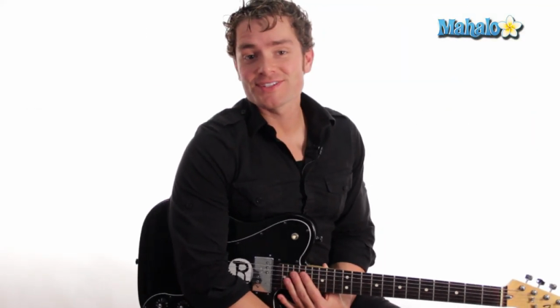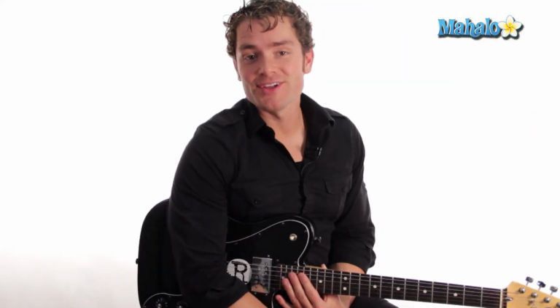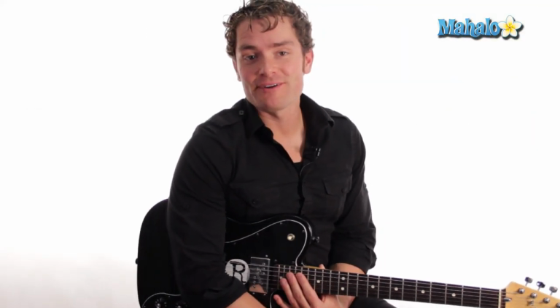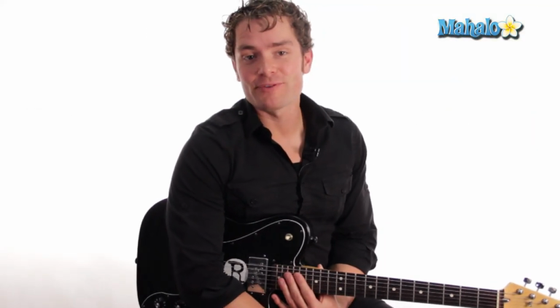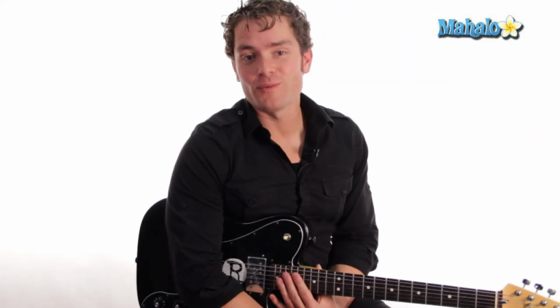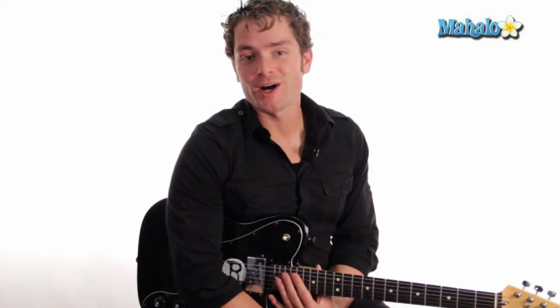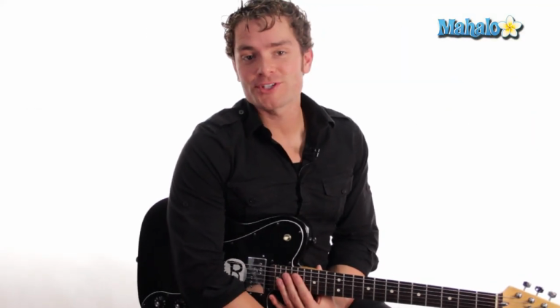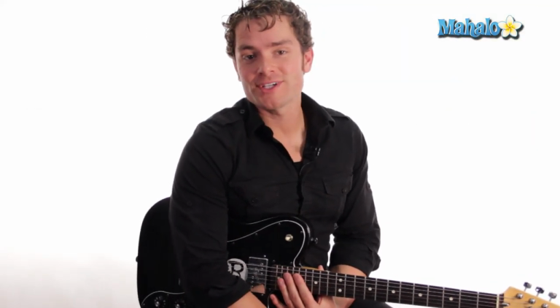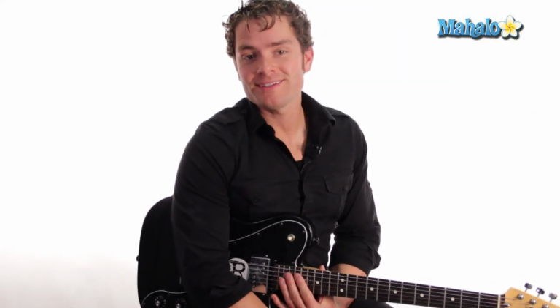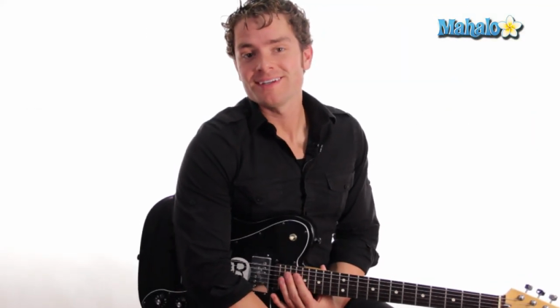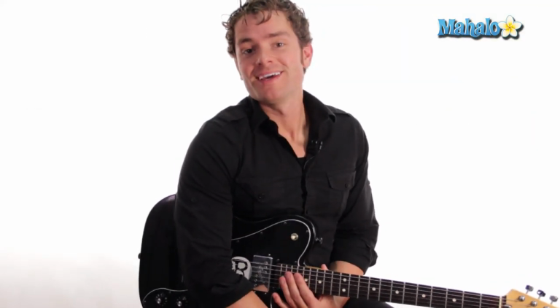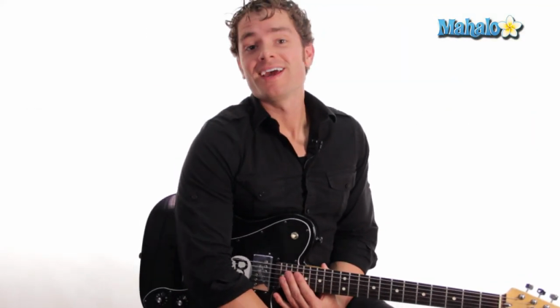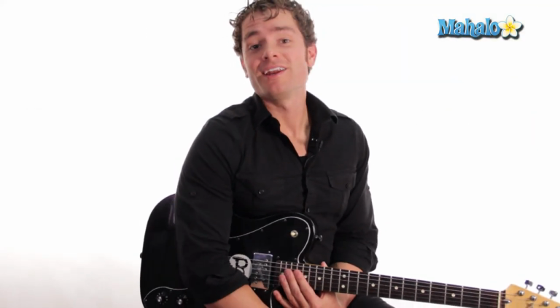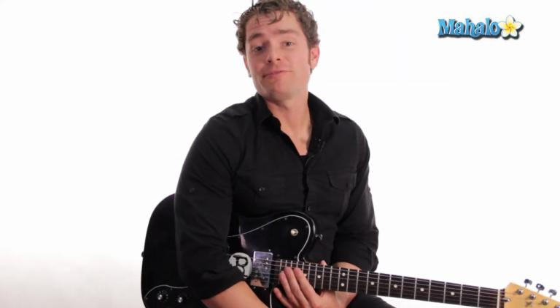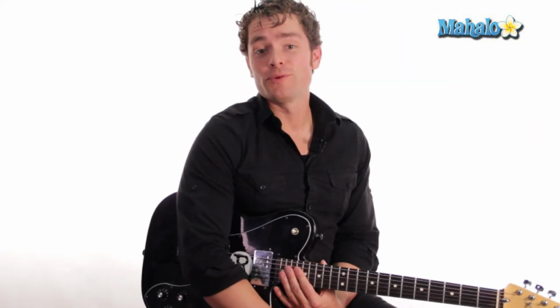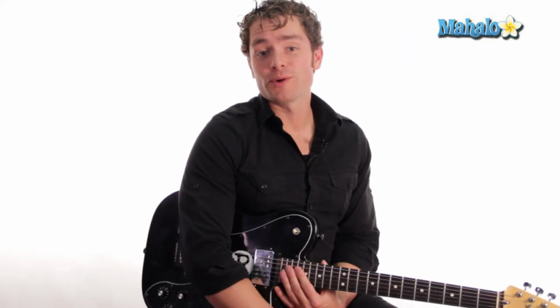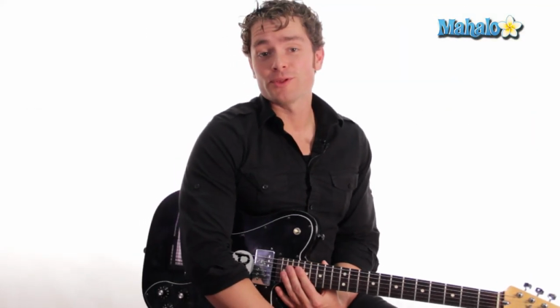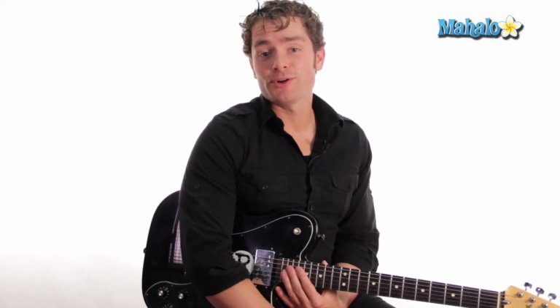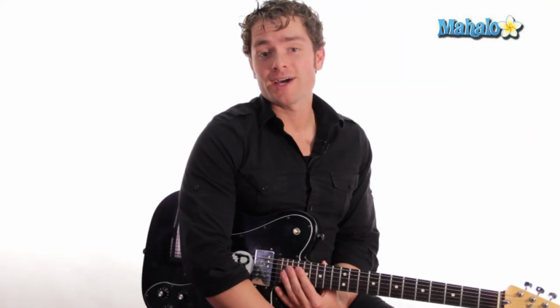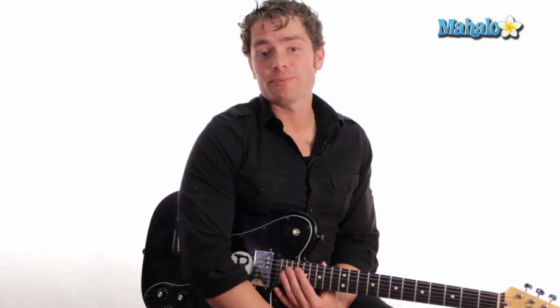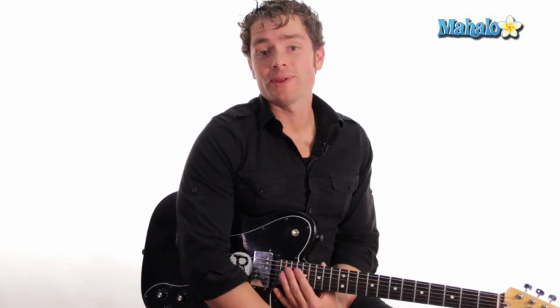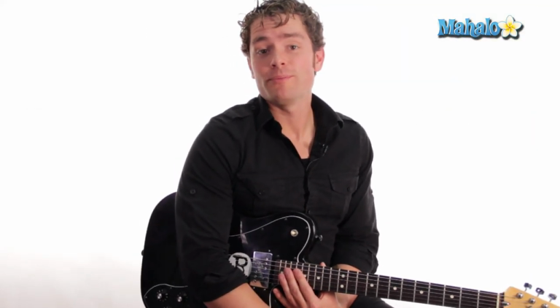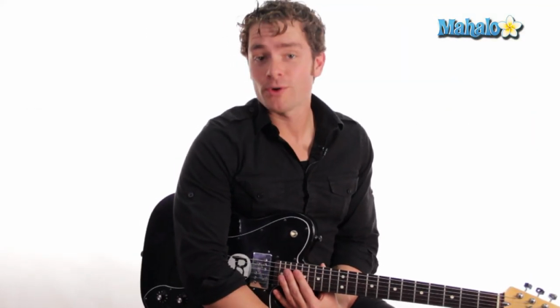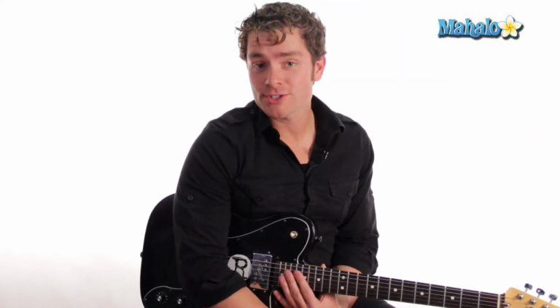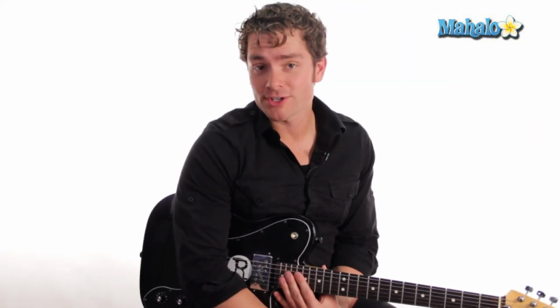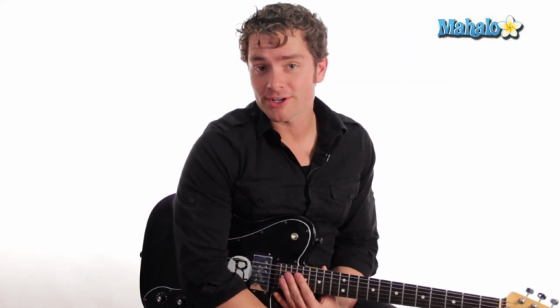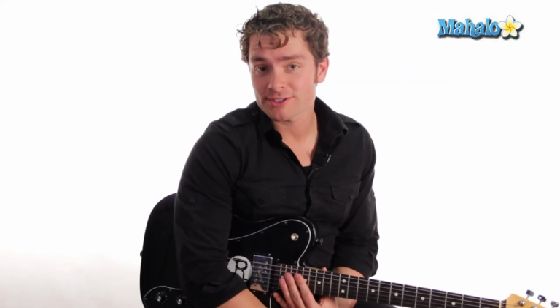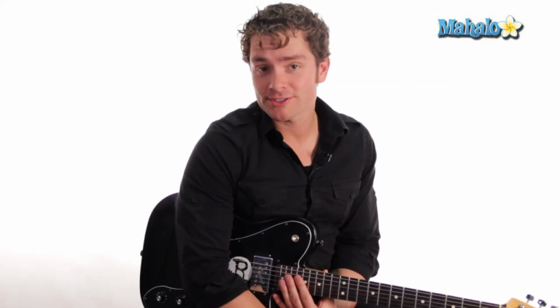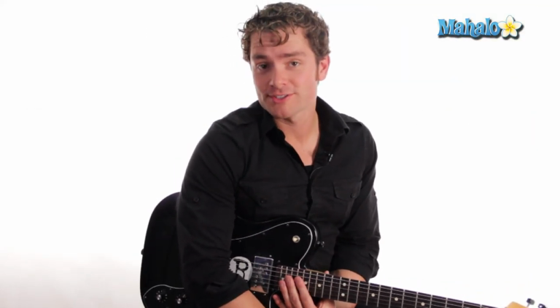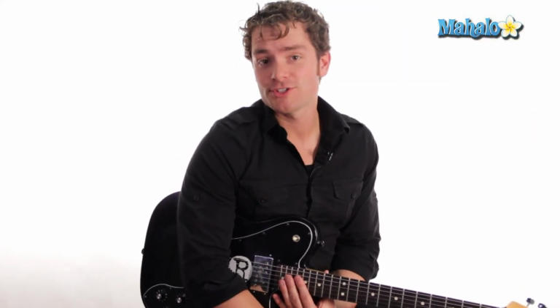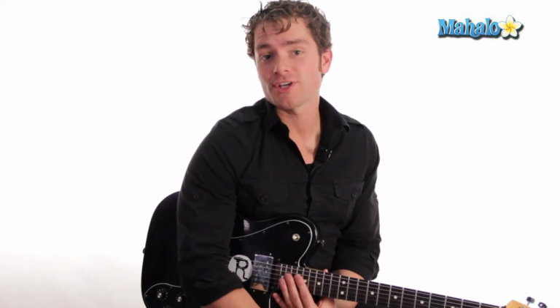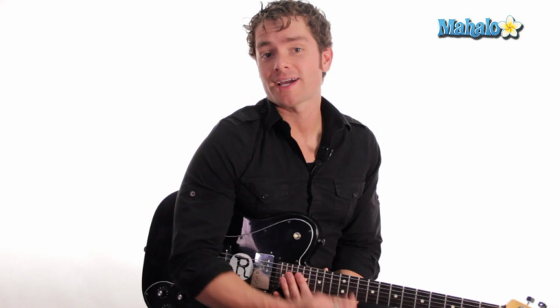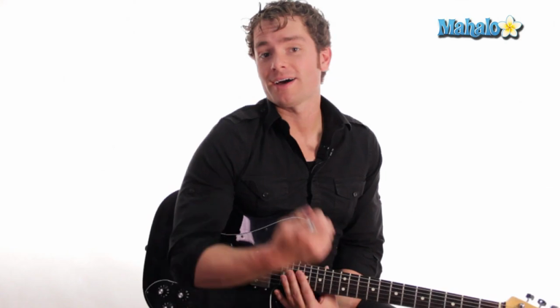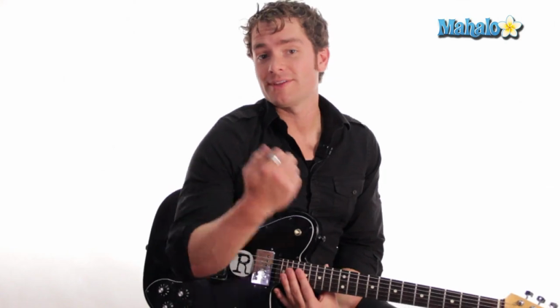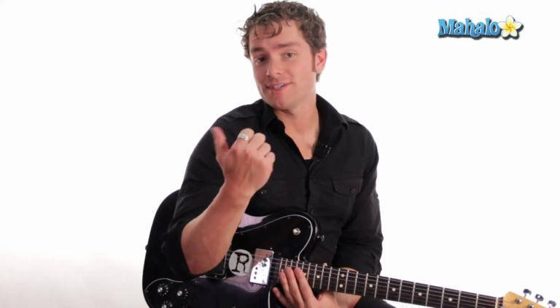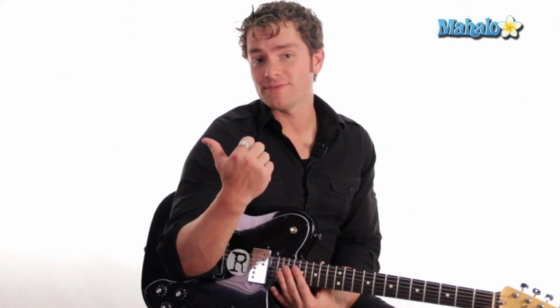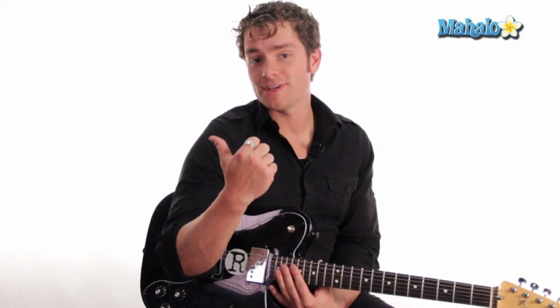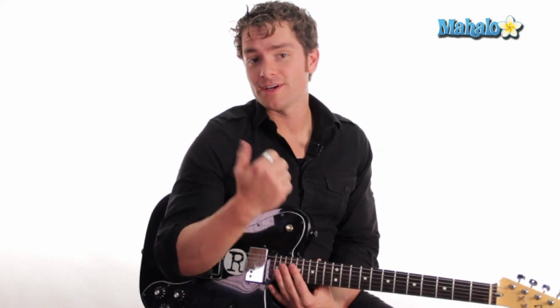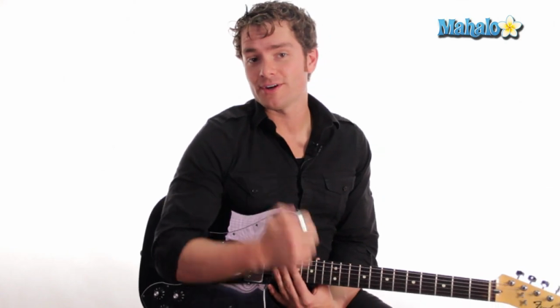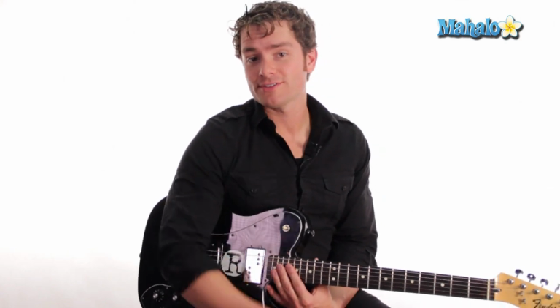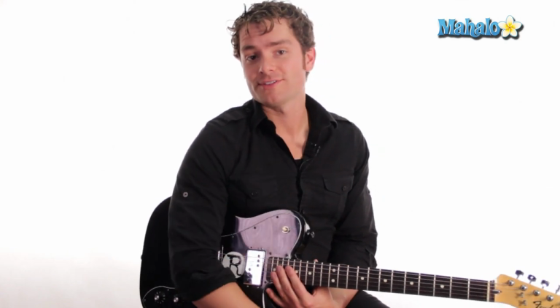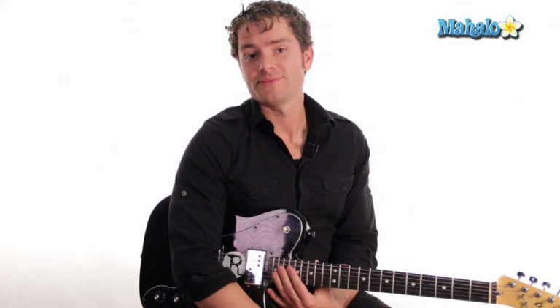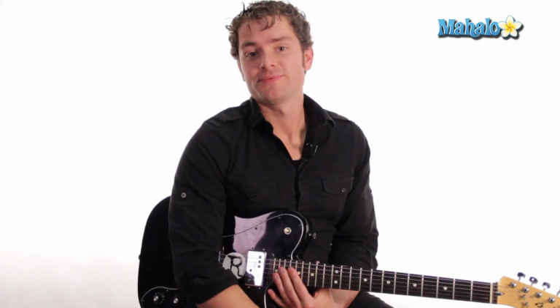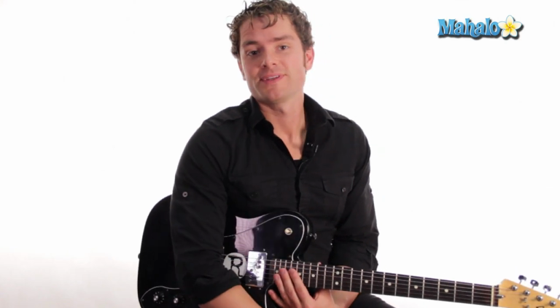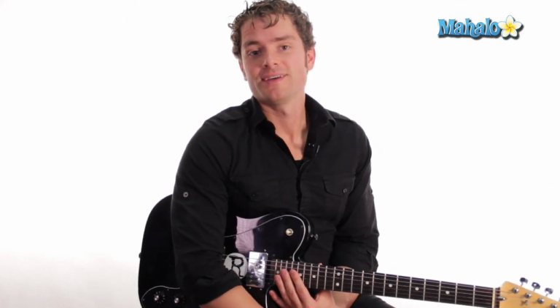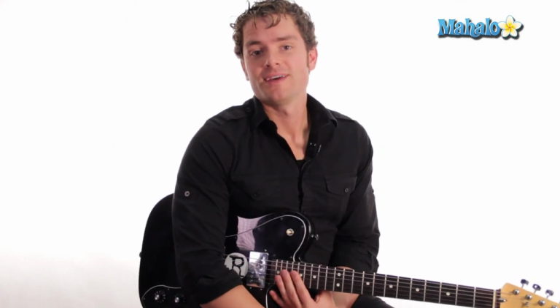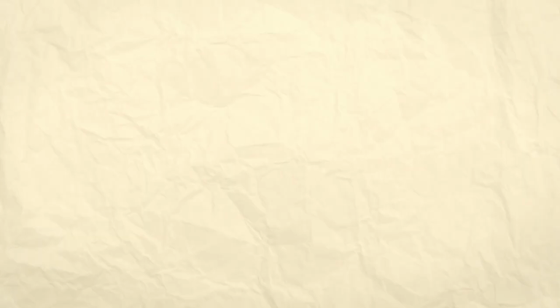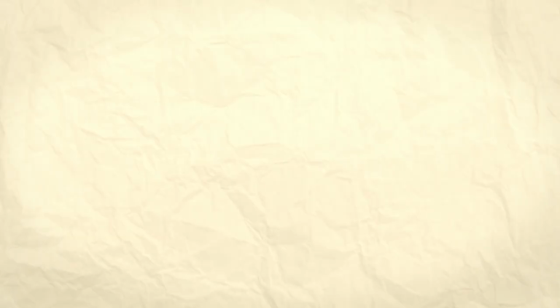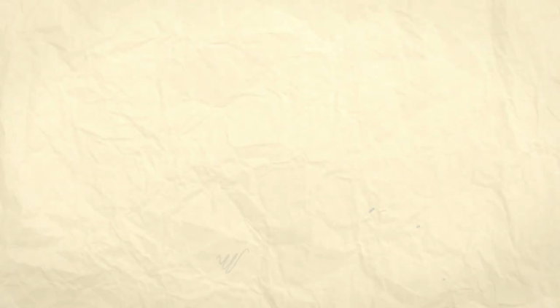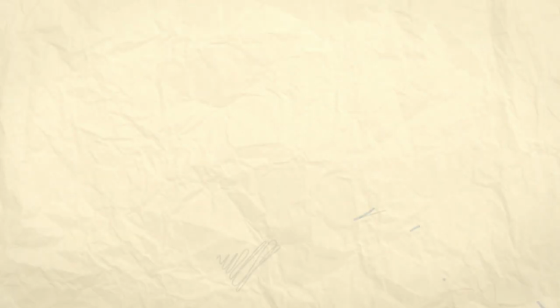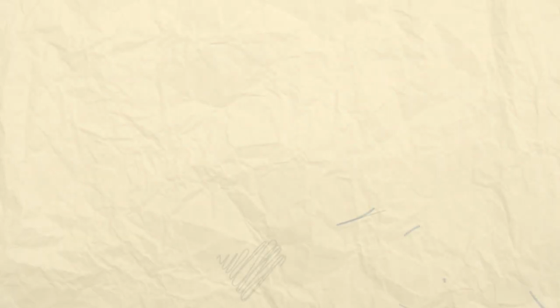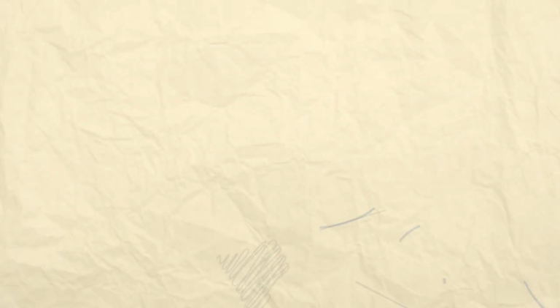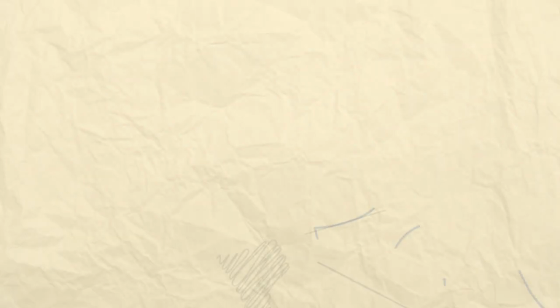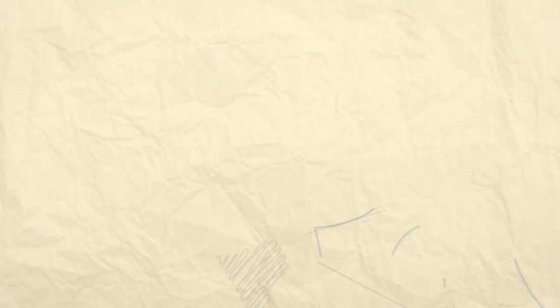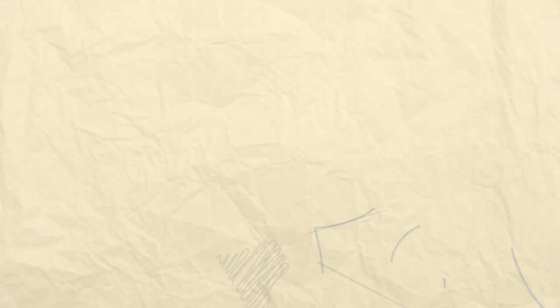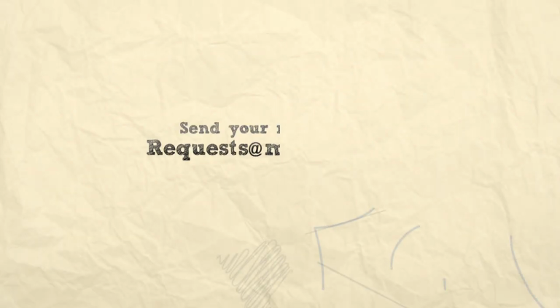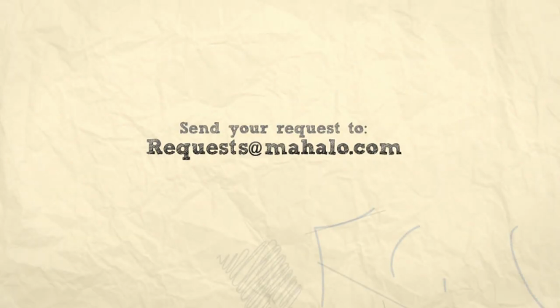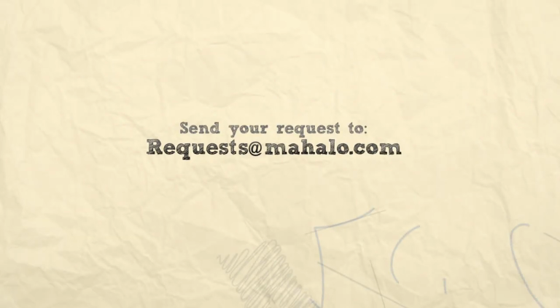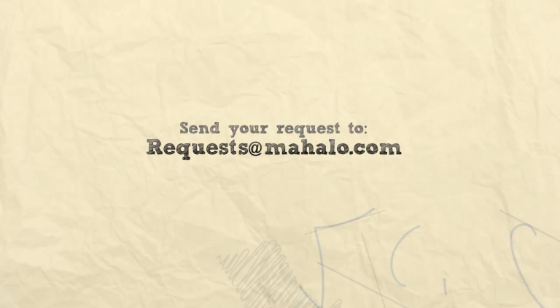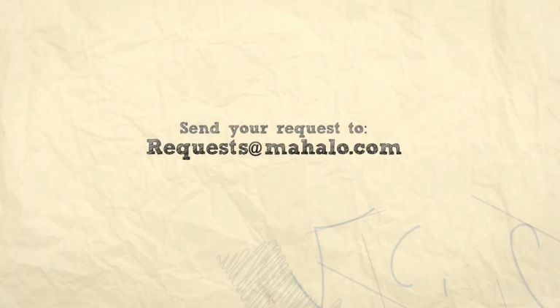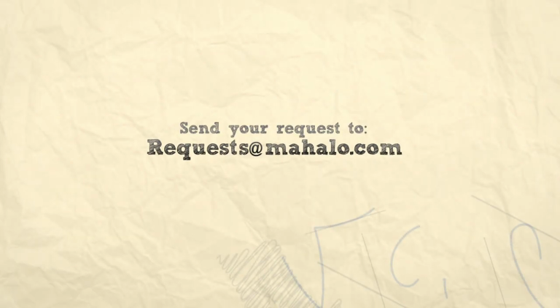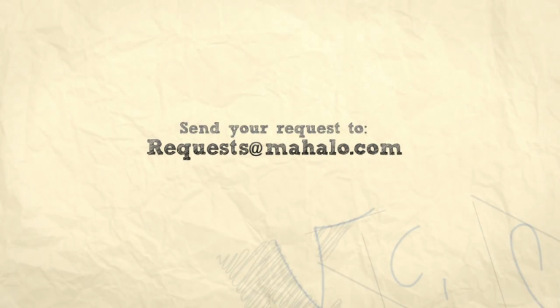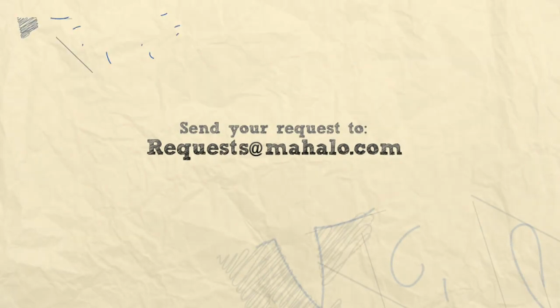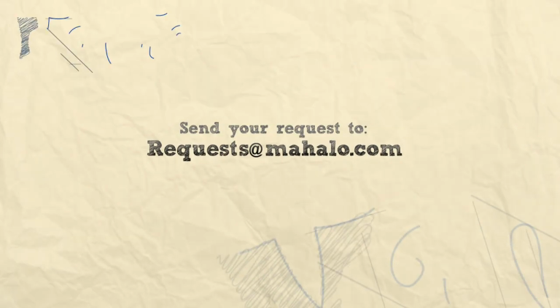Thanks a lot for watching. And if you want to learn how to play more songs, check out these videos. And if you want to learn how to play more guitar, check out mahalo.com slash play guitar.